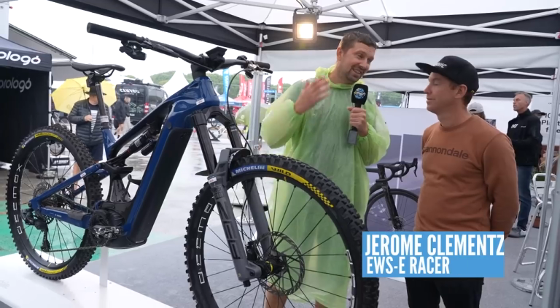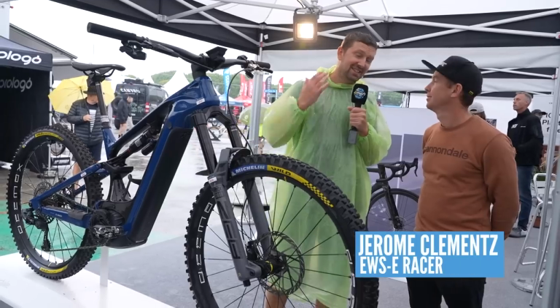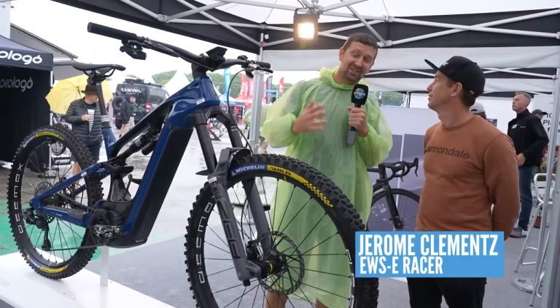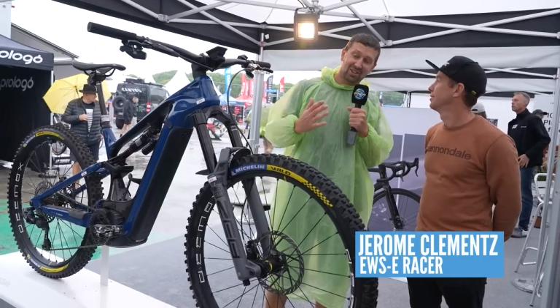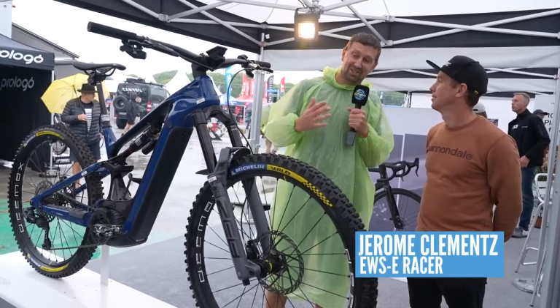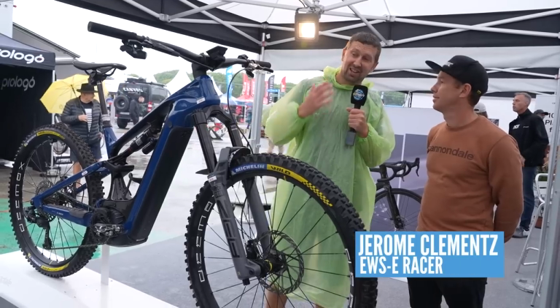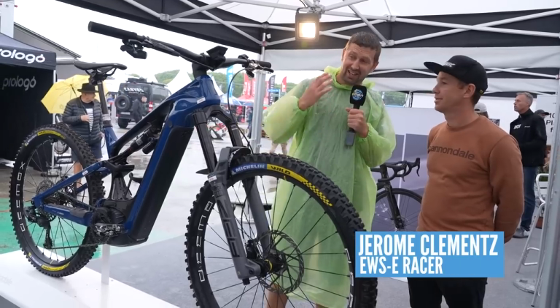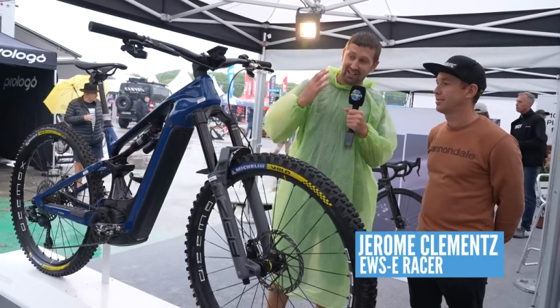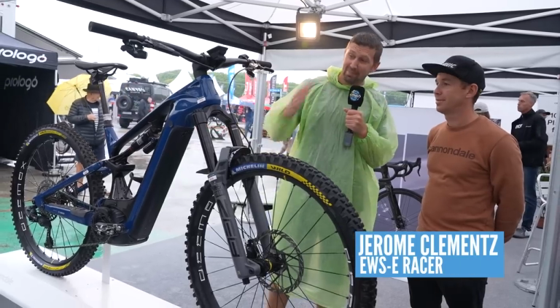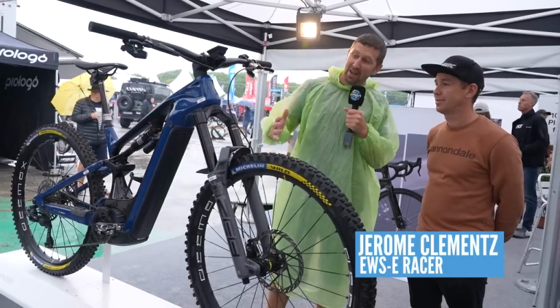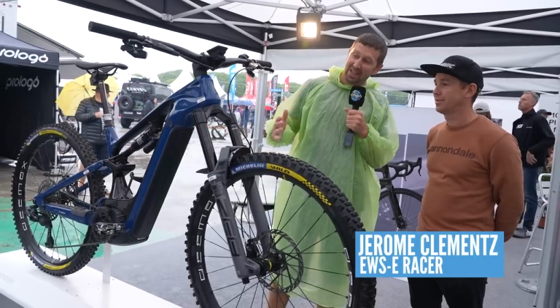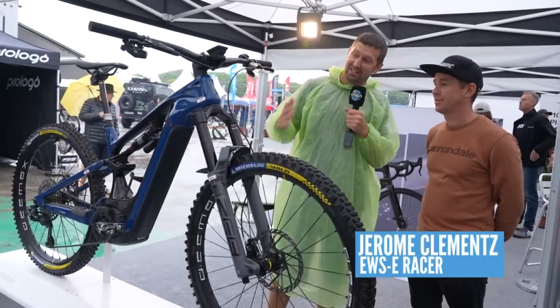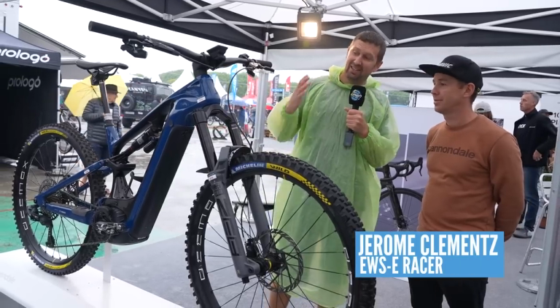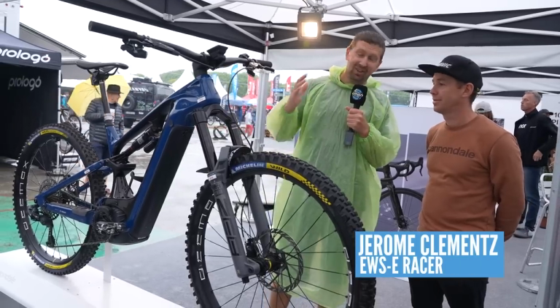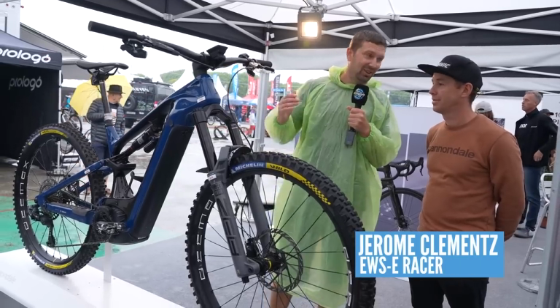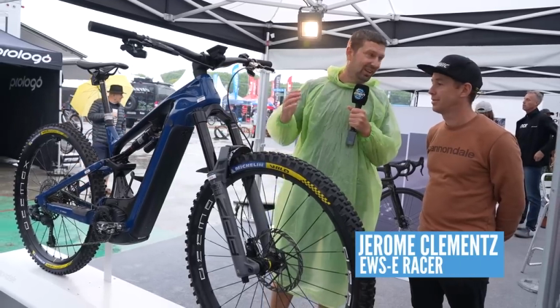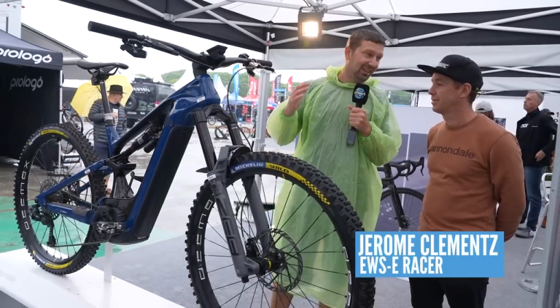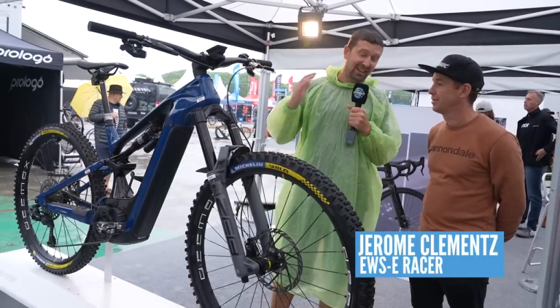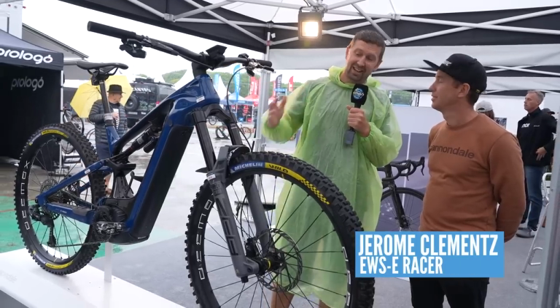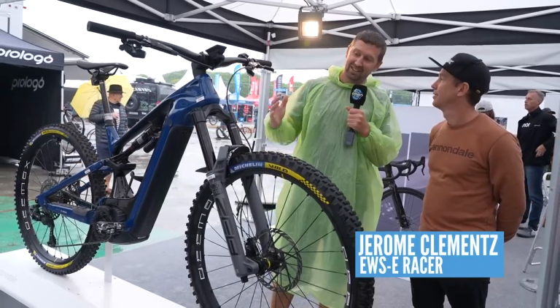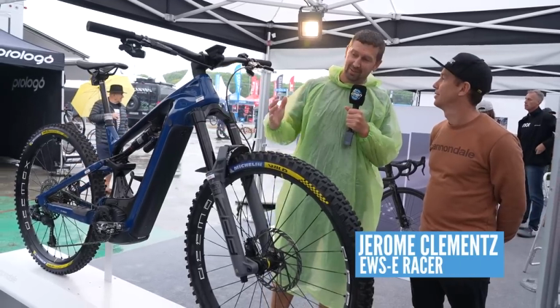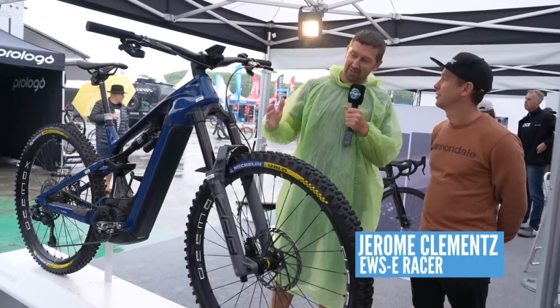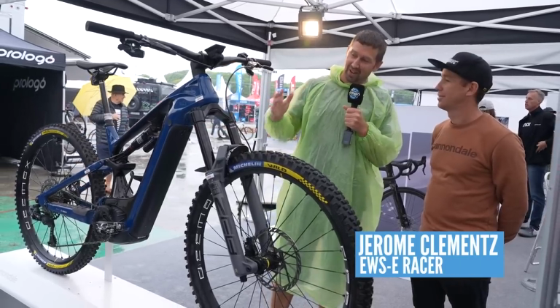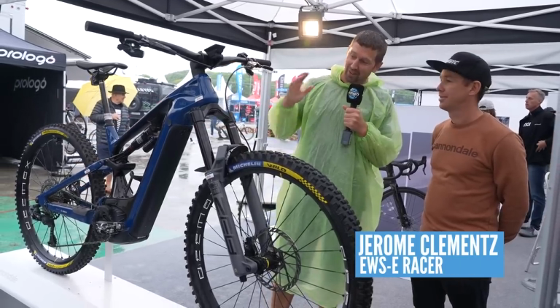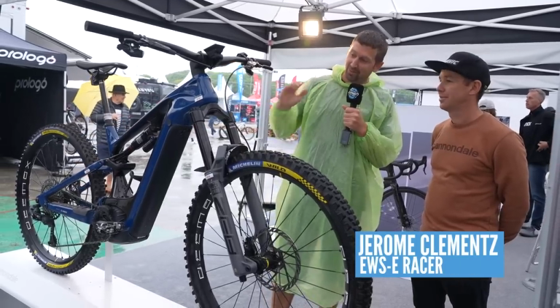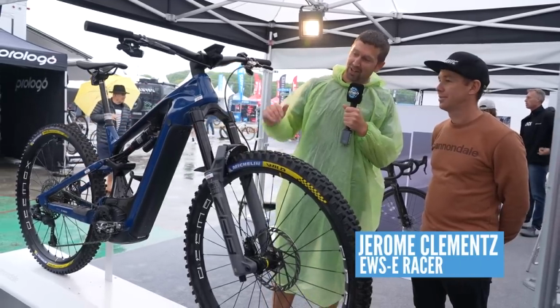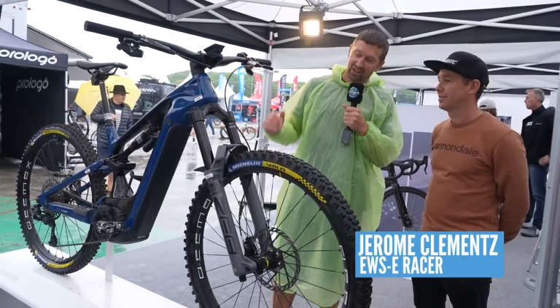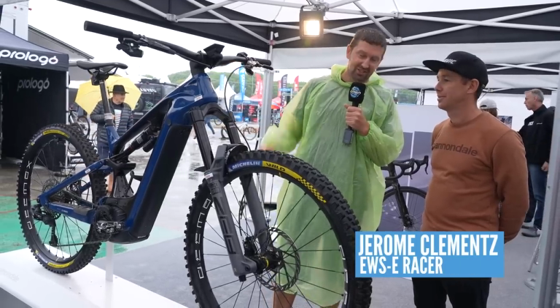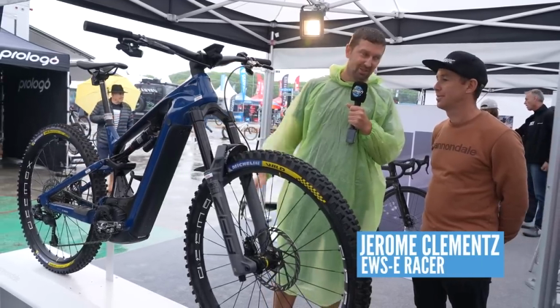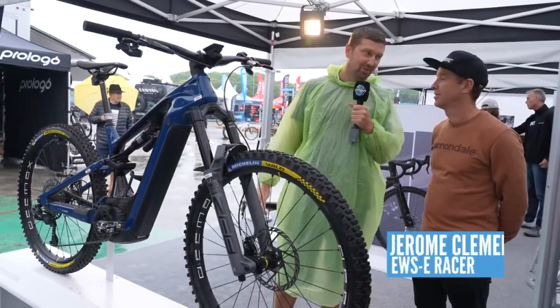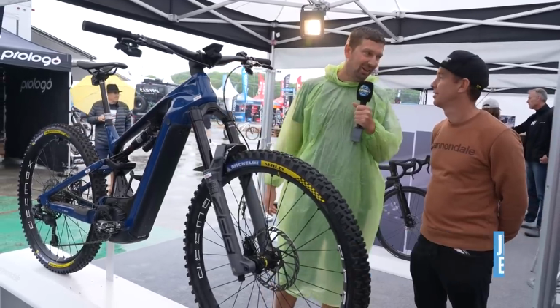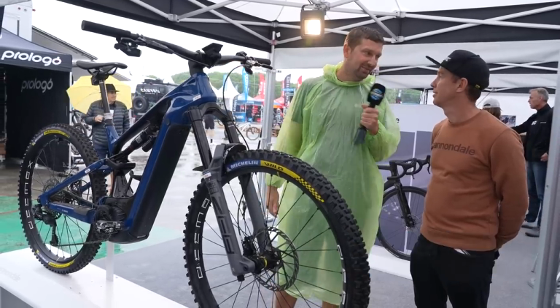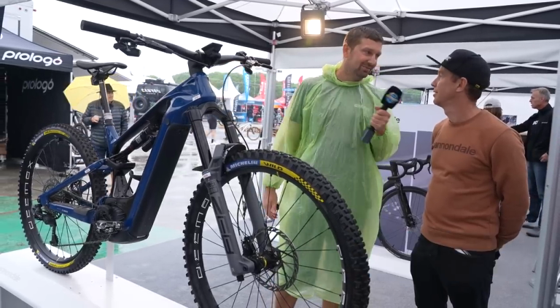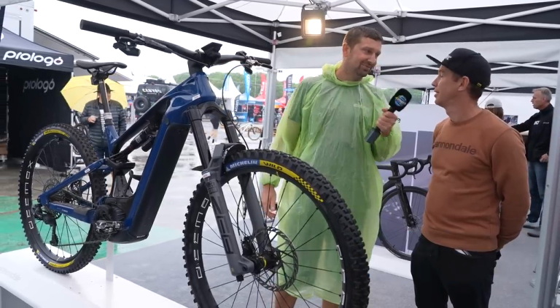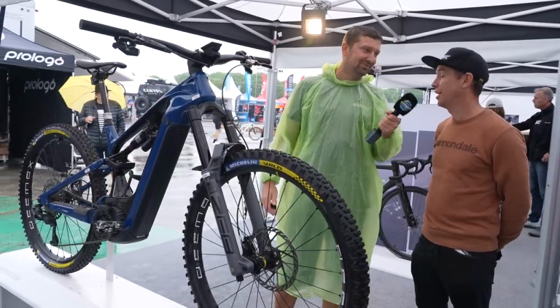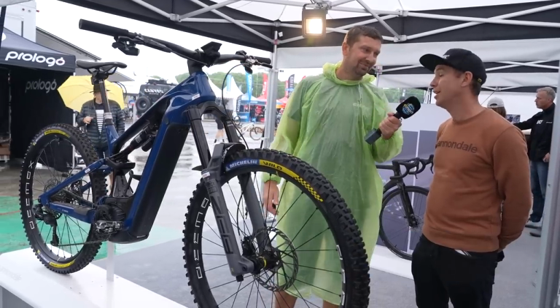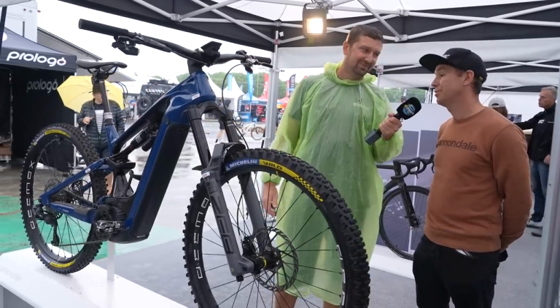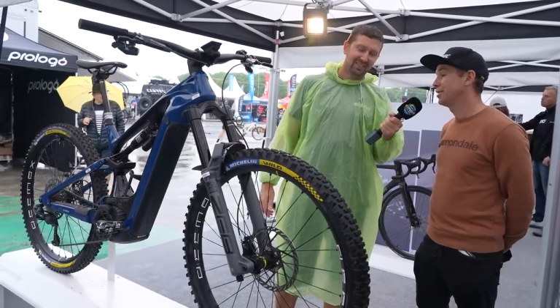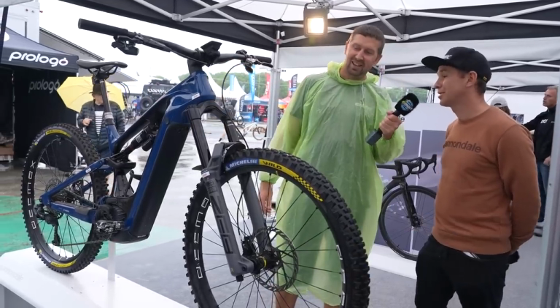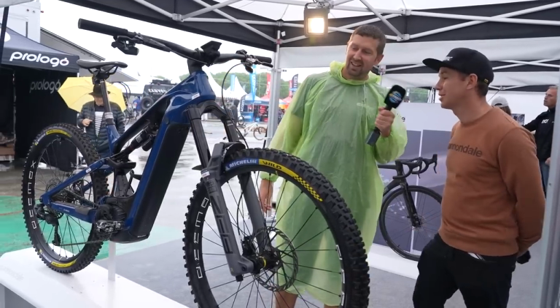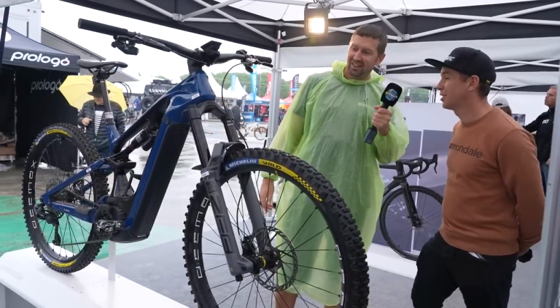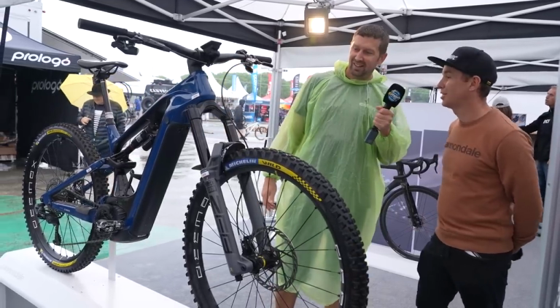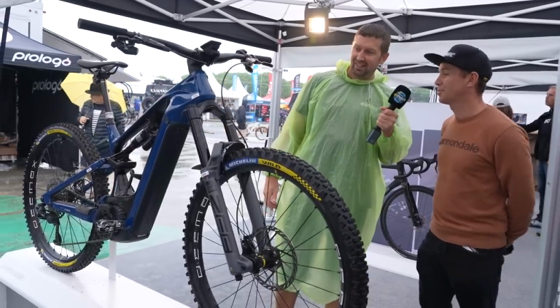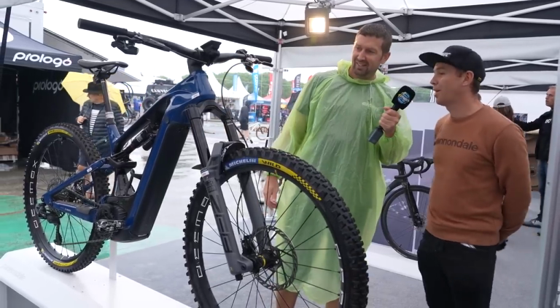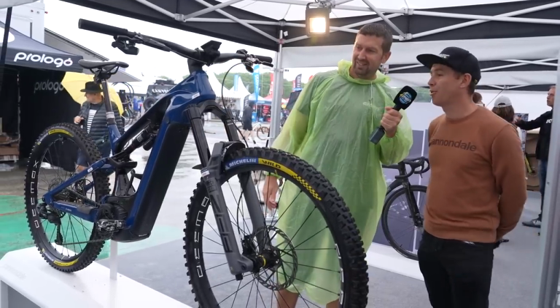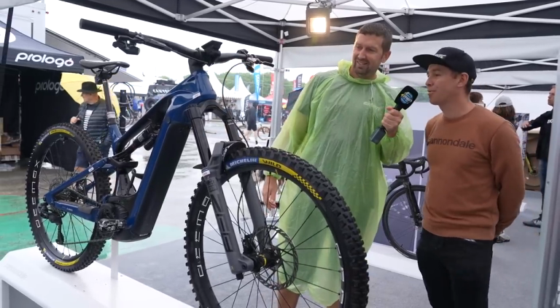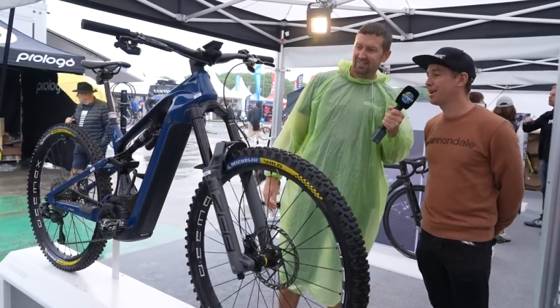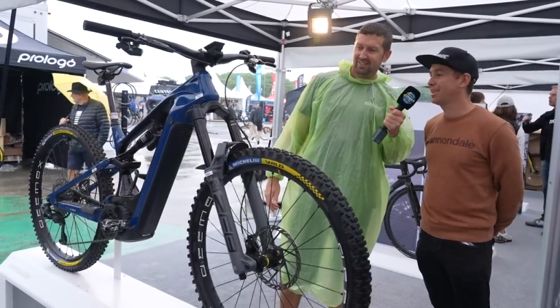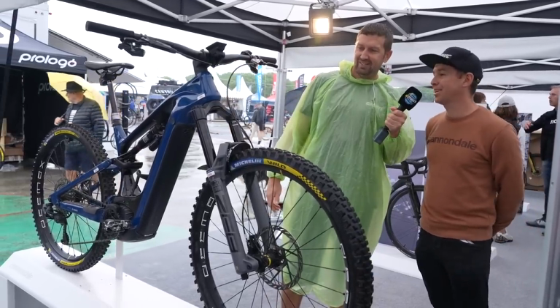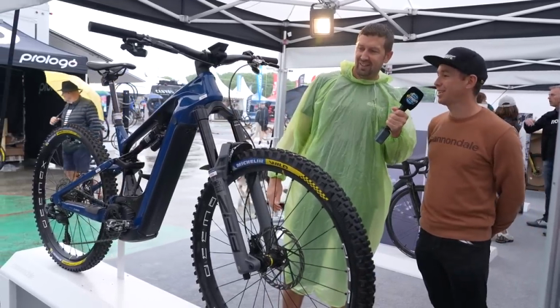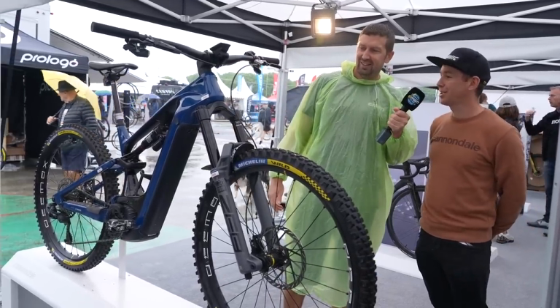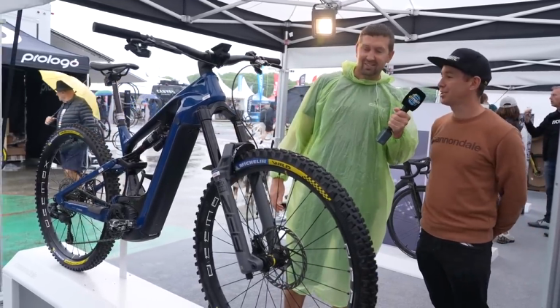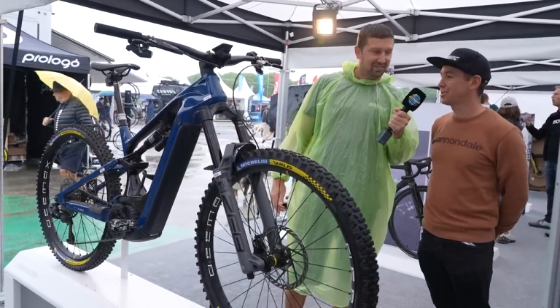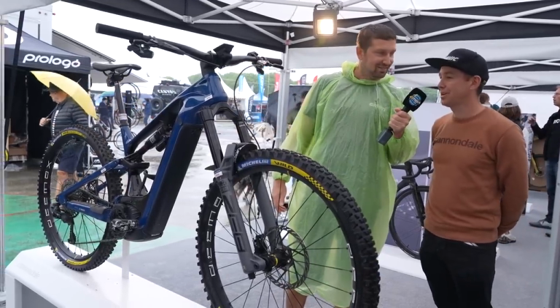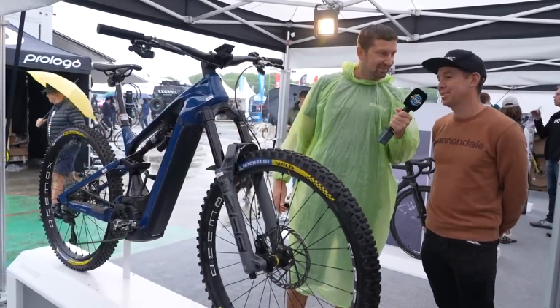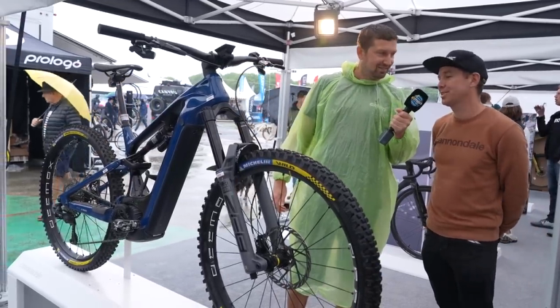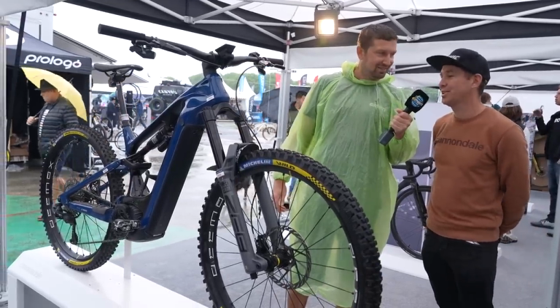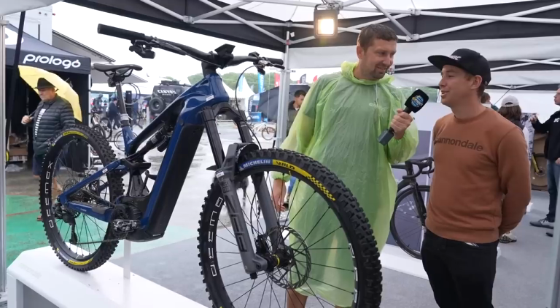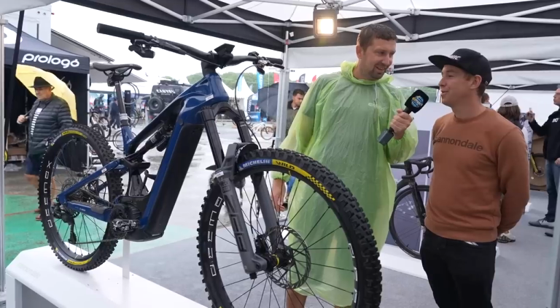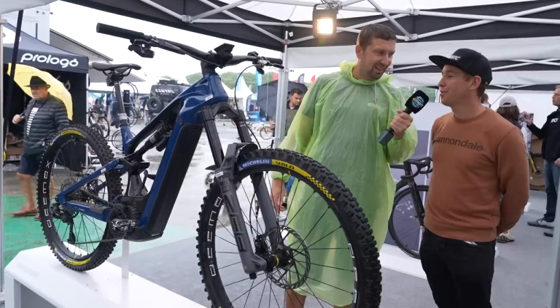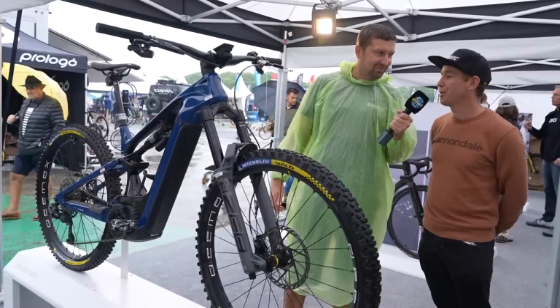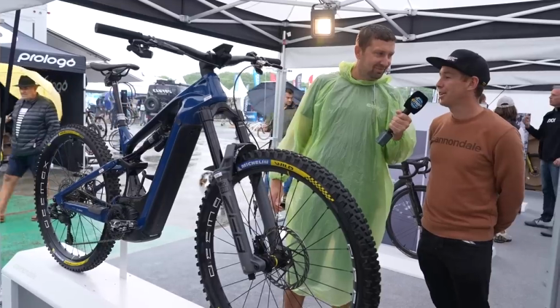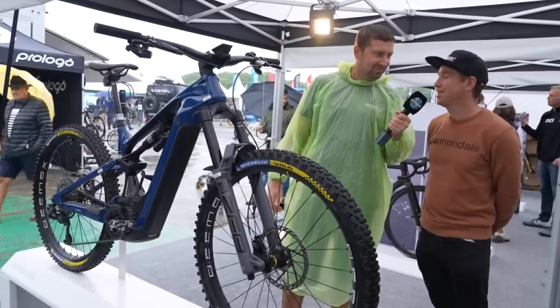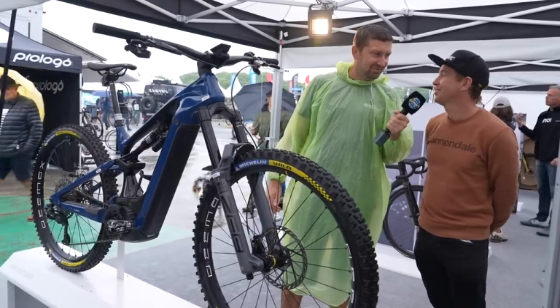Jerome, this looks like an amazing Cannondale Matera — pretty custom, right? Yeah, it's my own bike that I customized for what I needed.